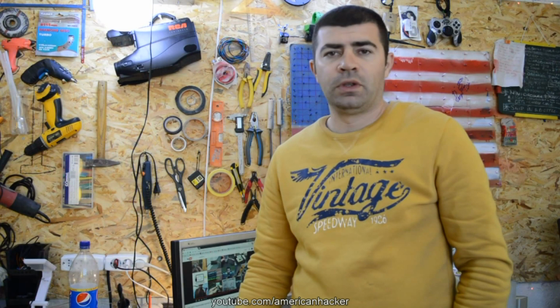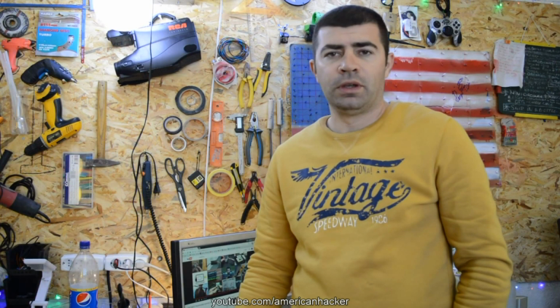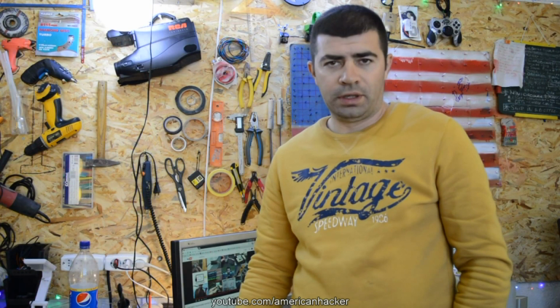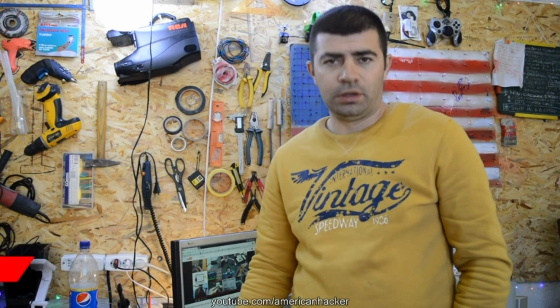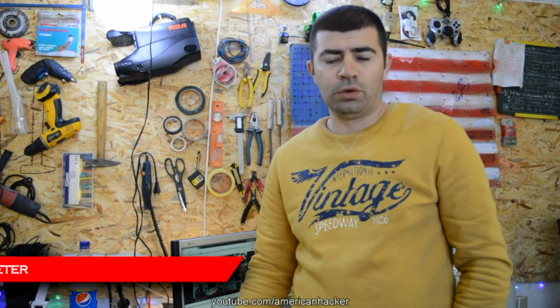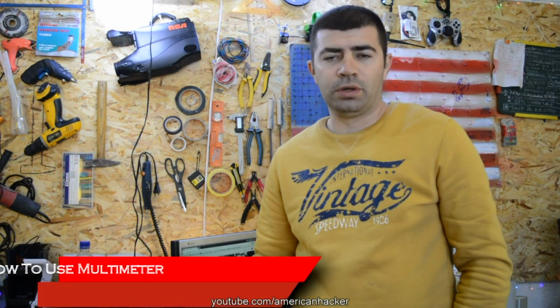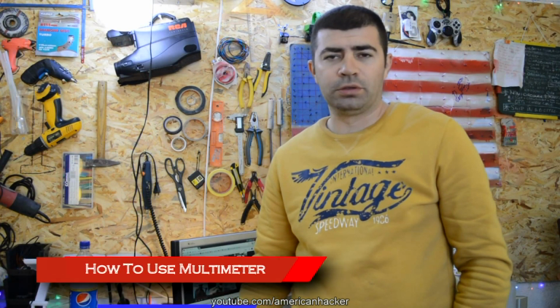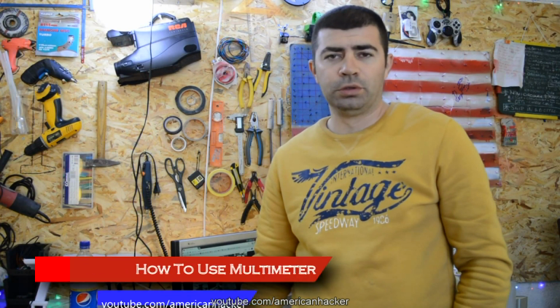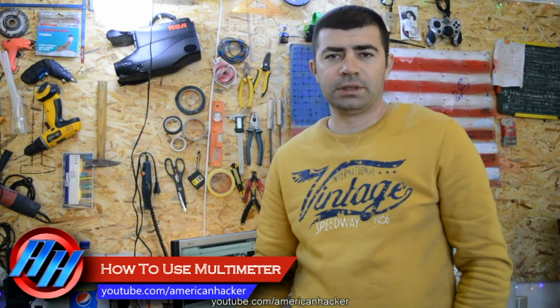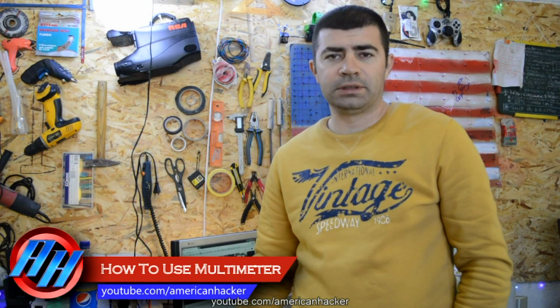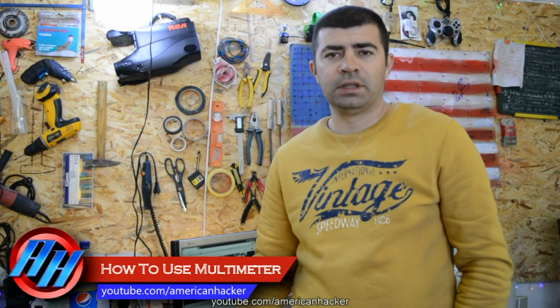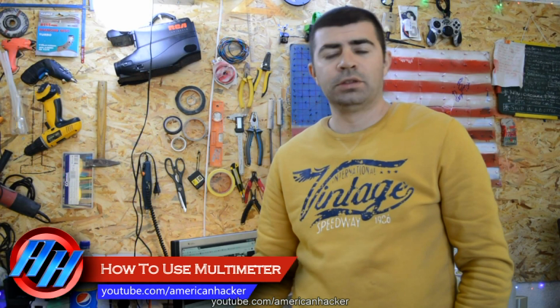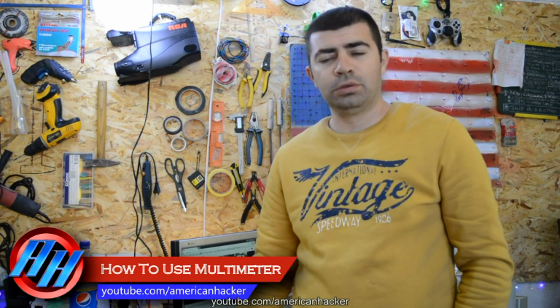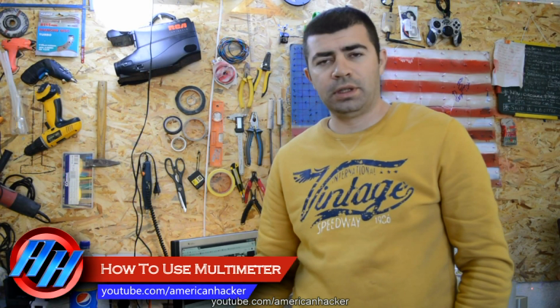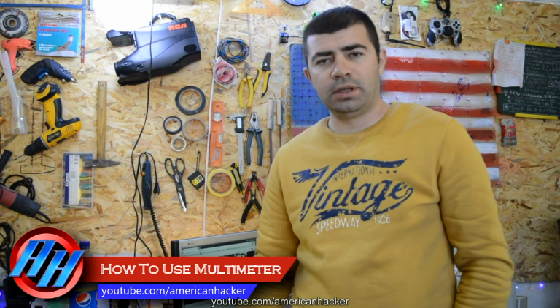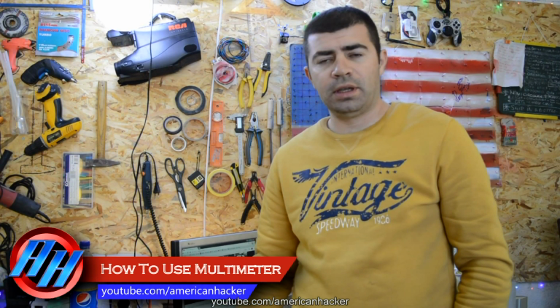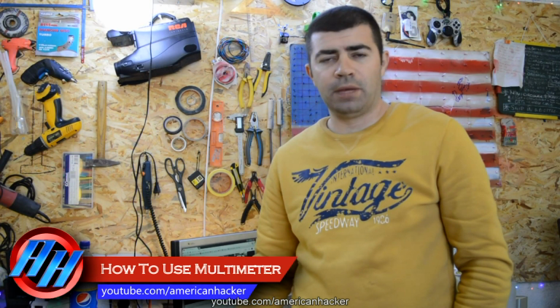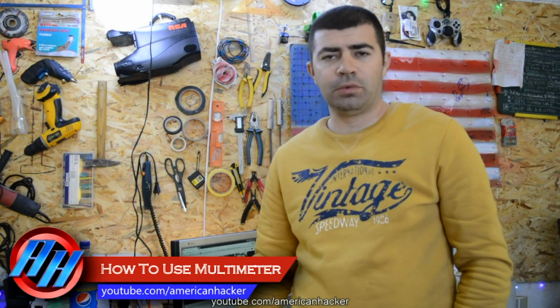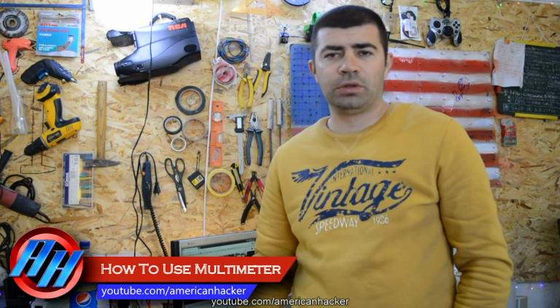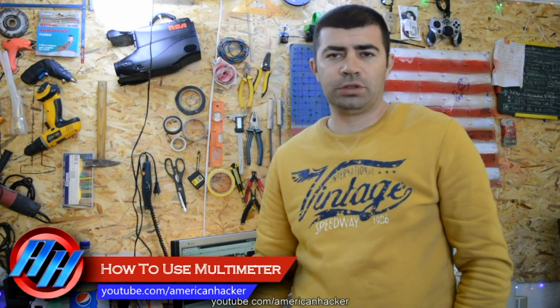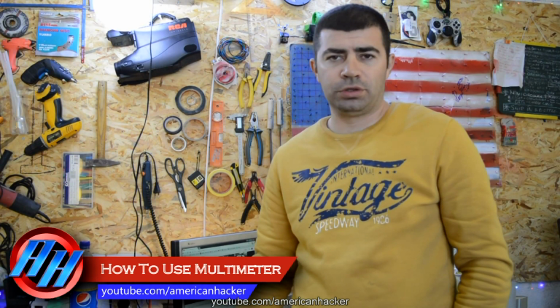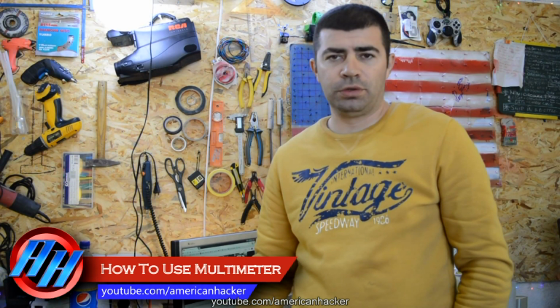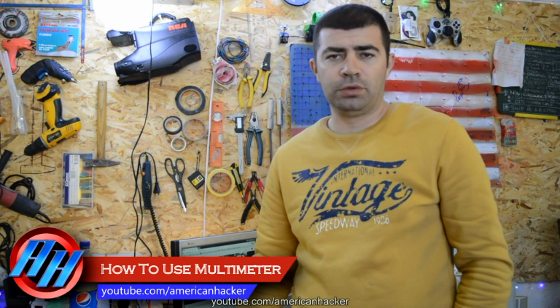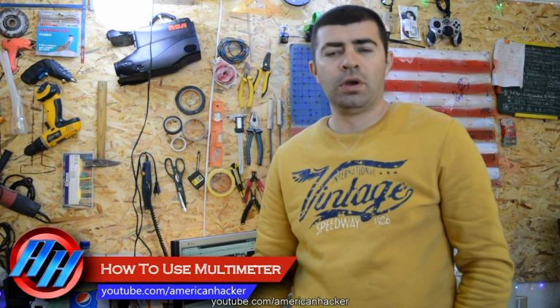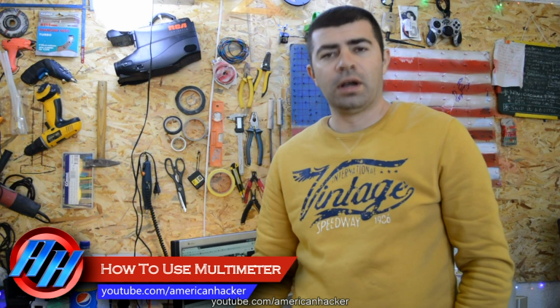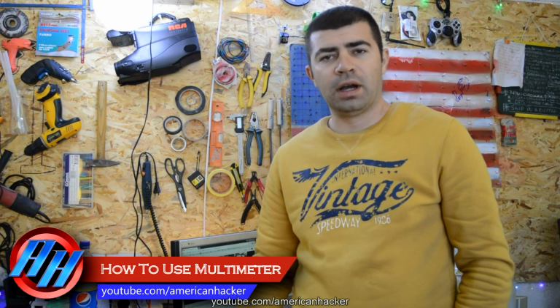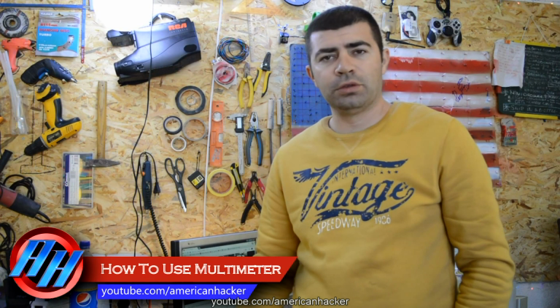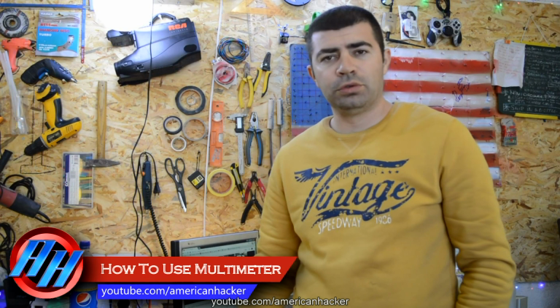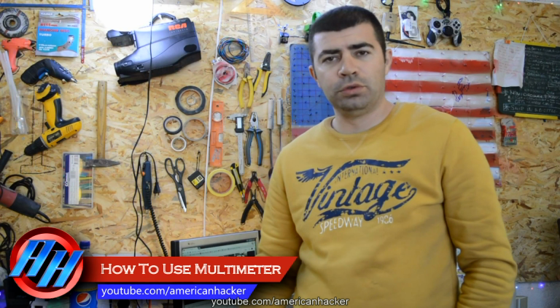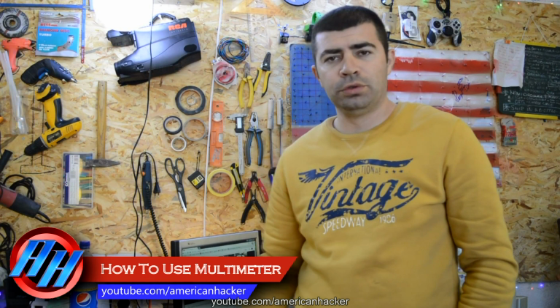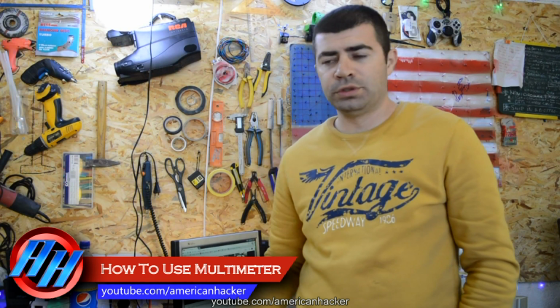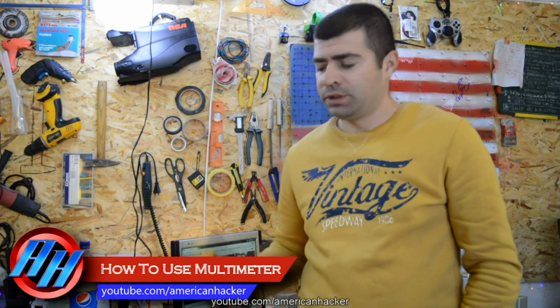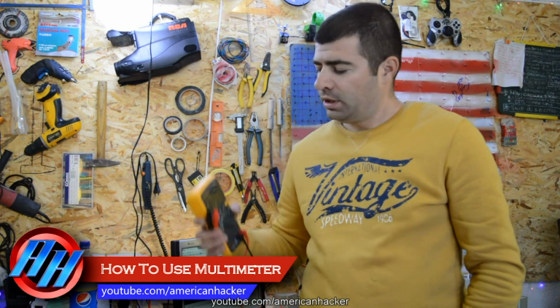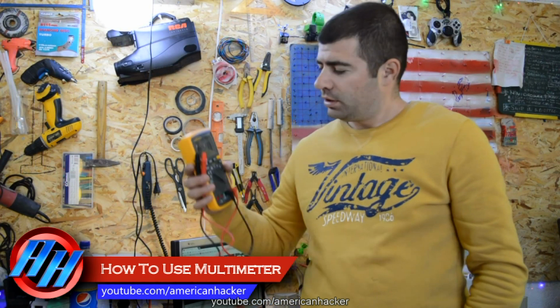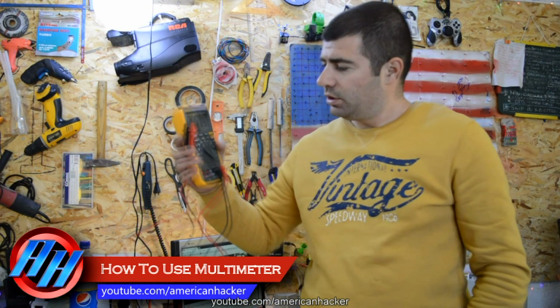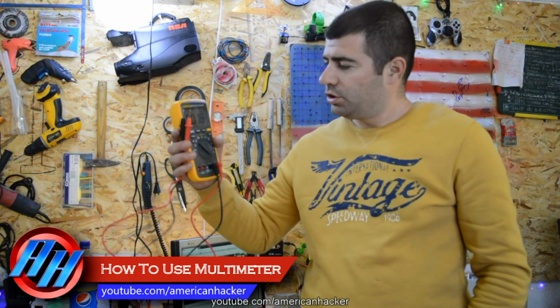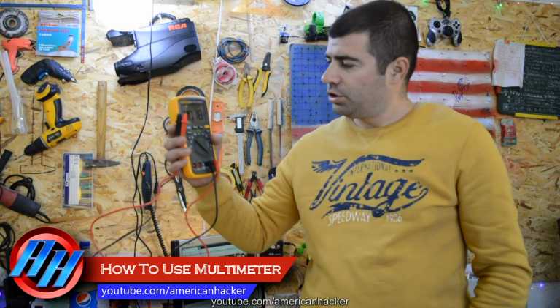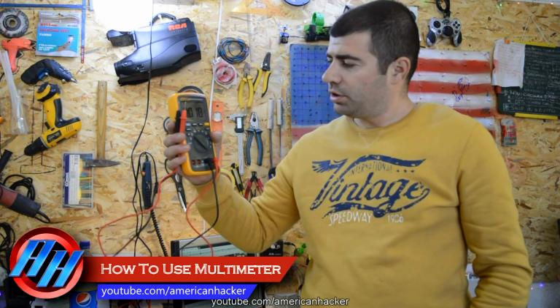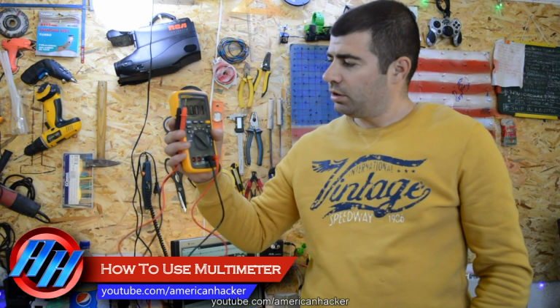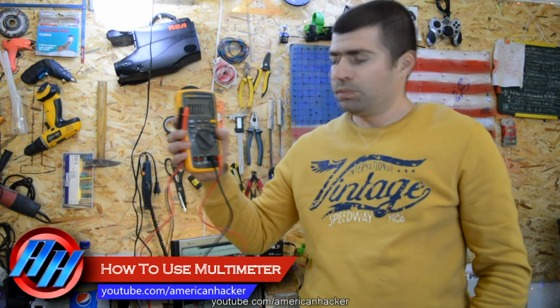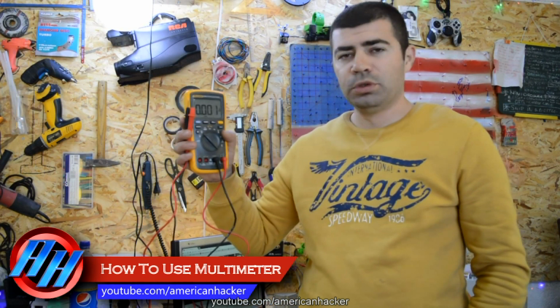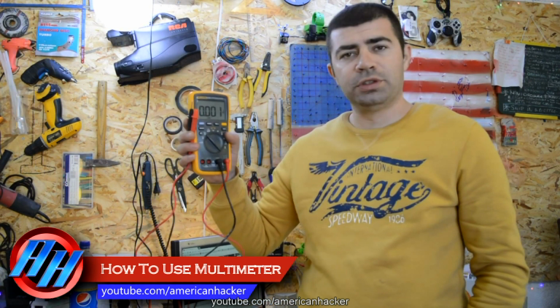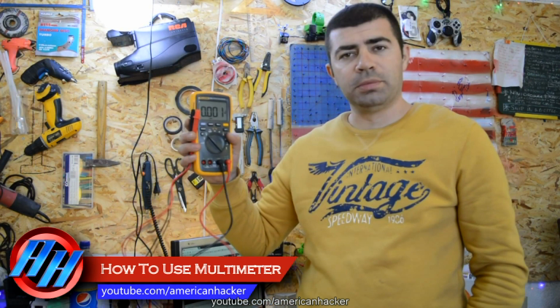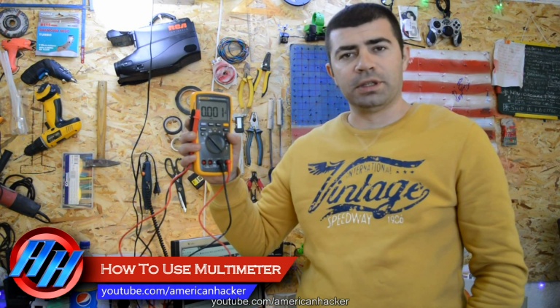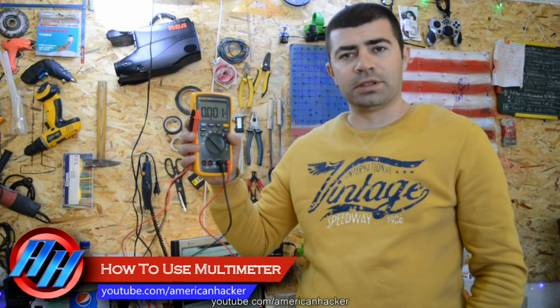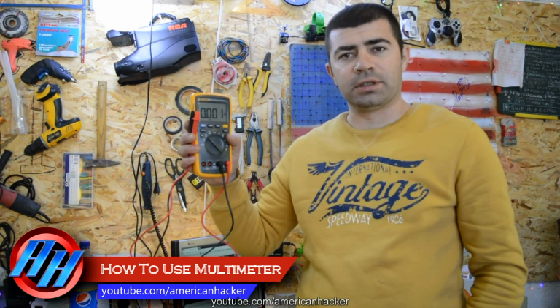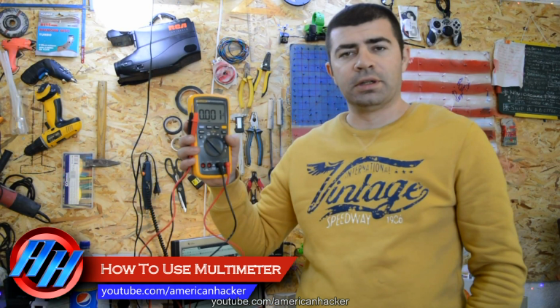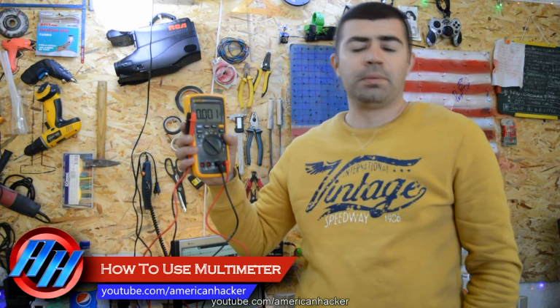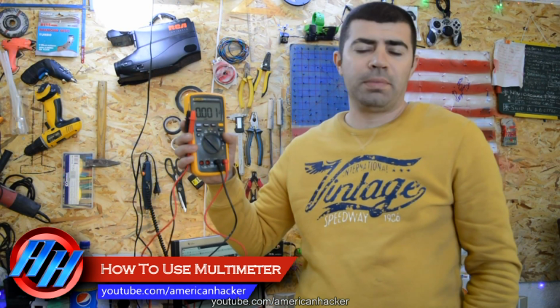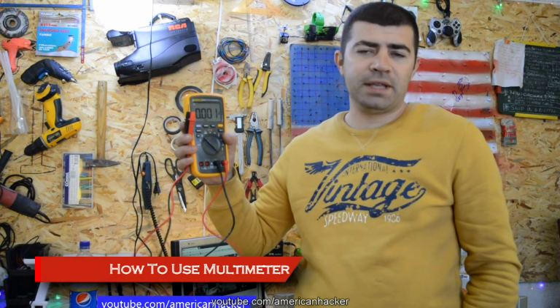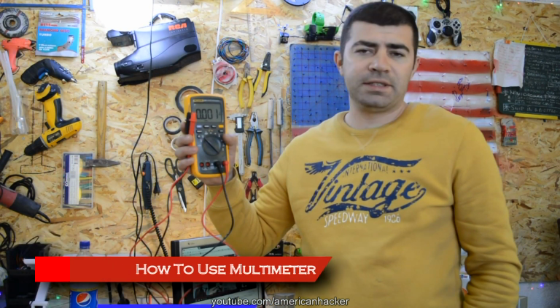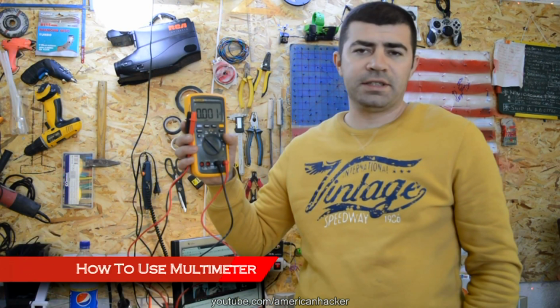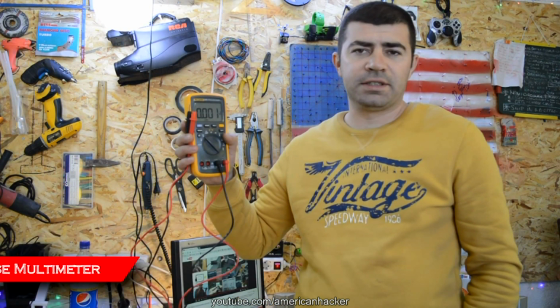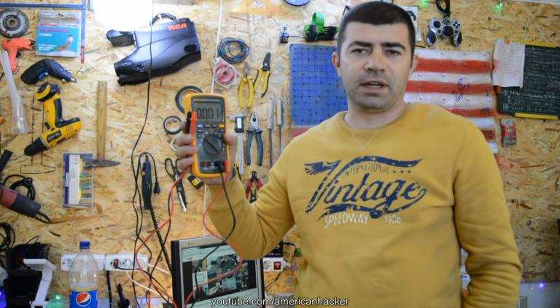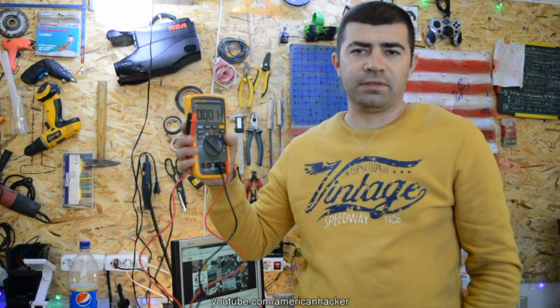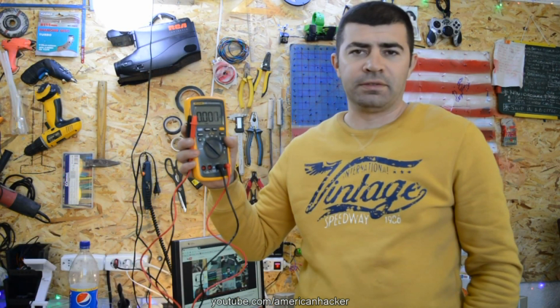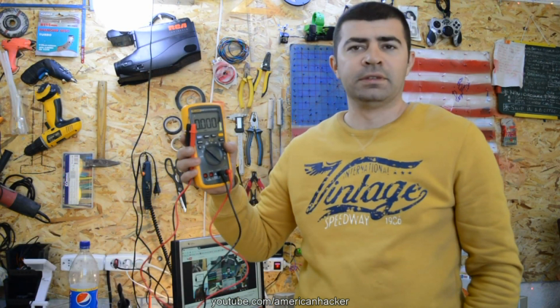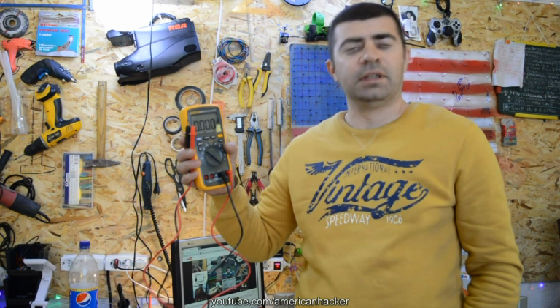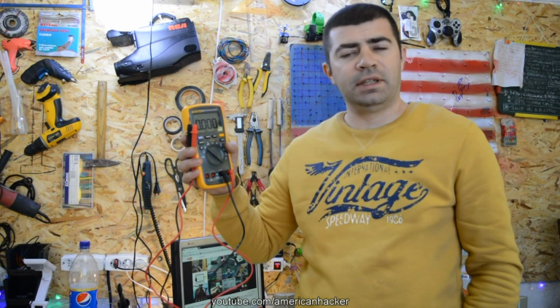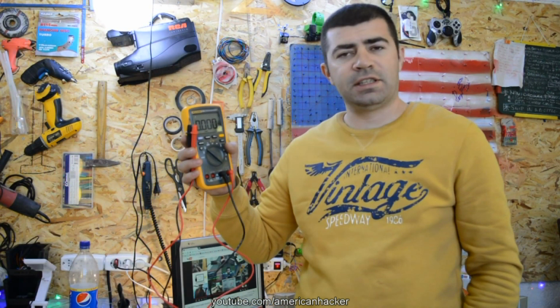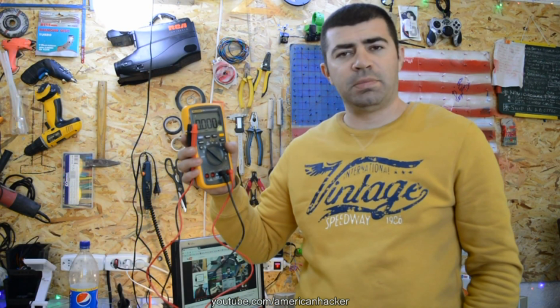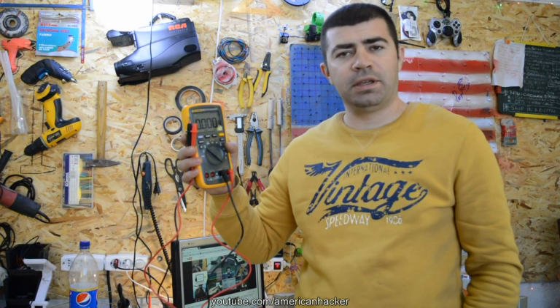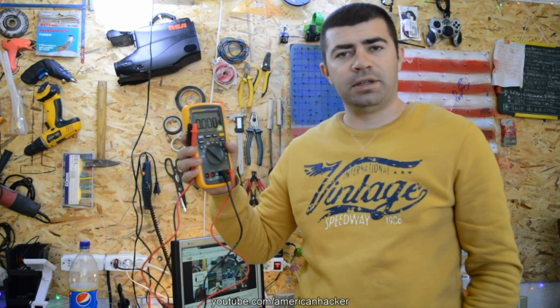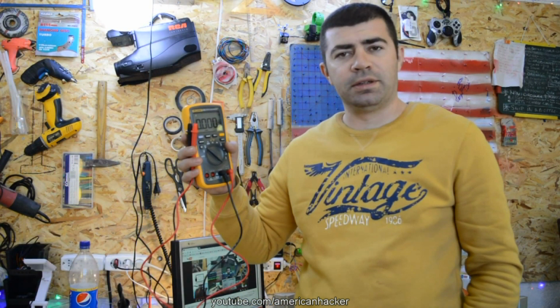Hello, fucktubers! Today I'm gonna show you how to use a digital multimeter. Basic stuff! Let's begin!